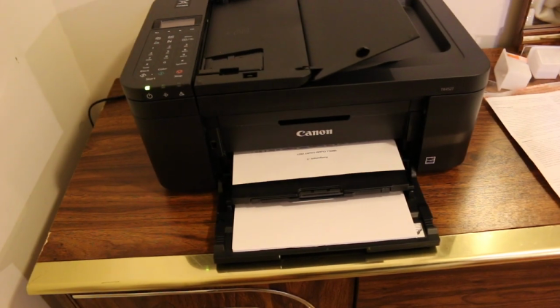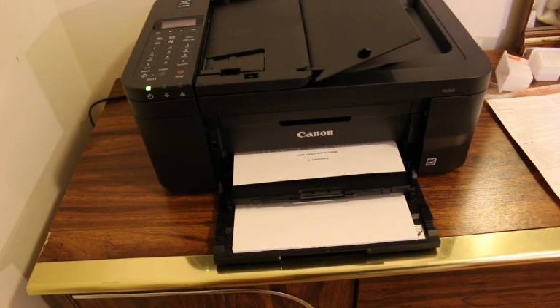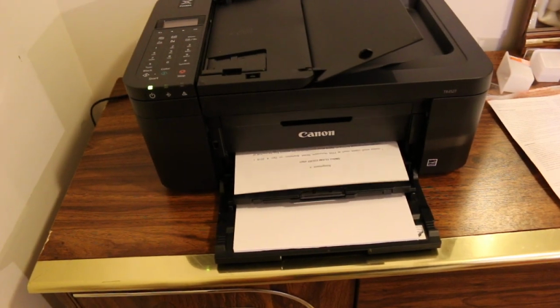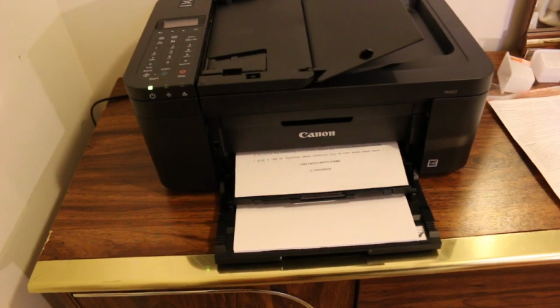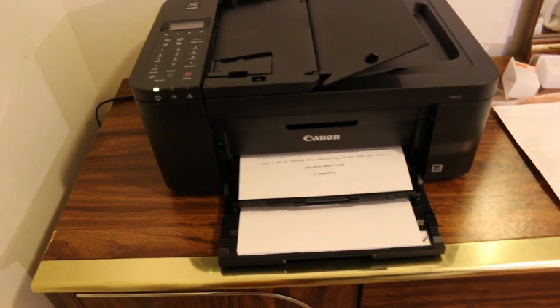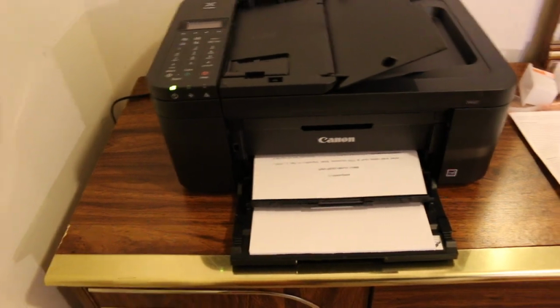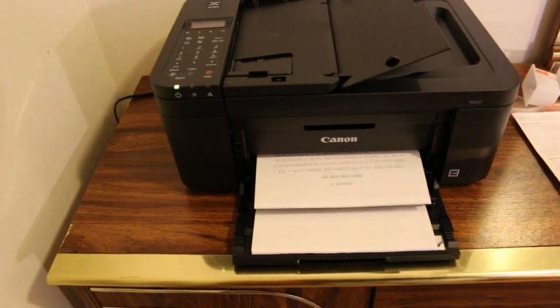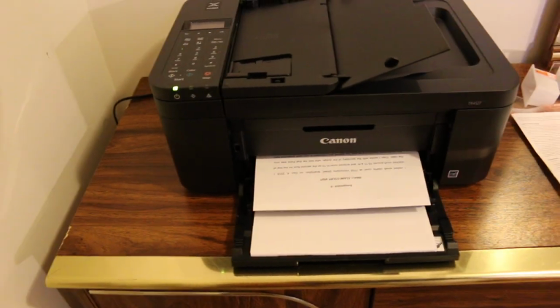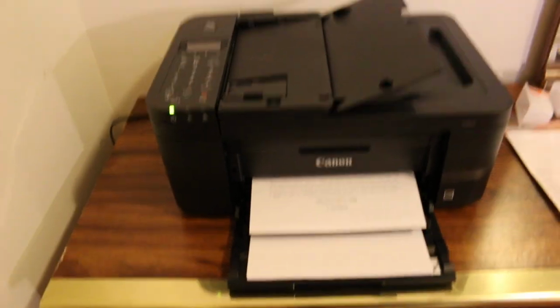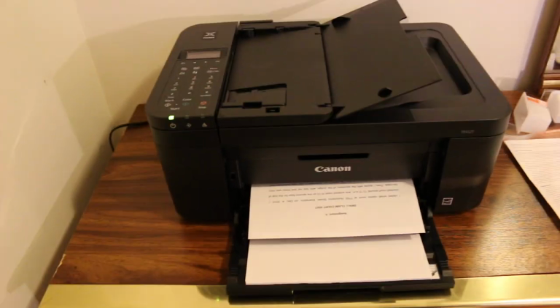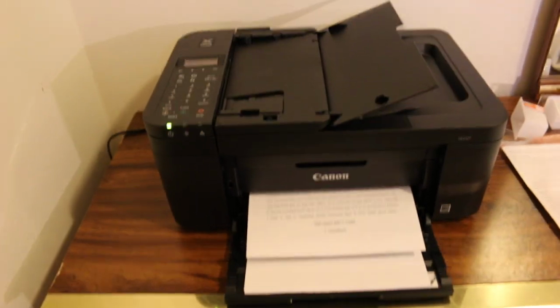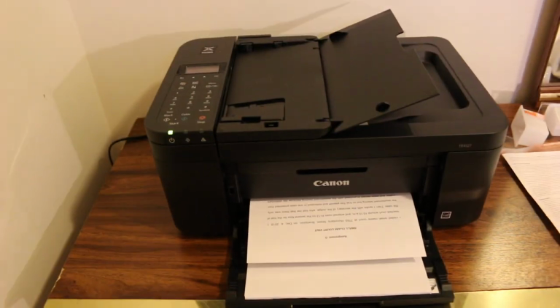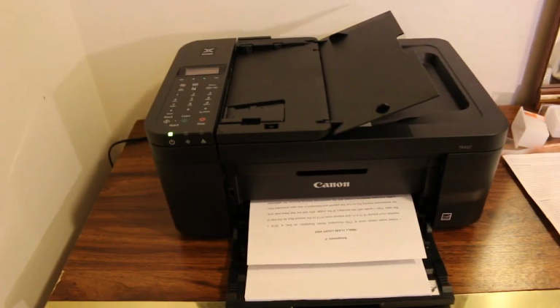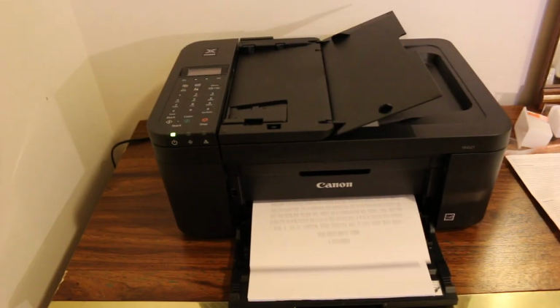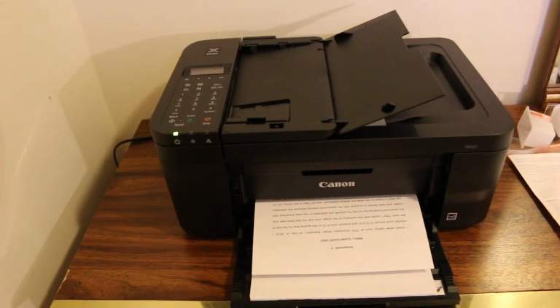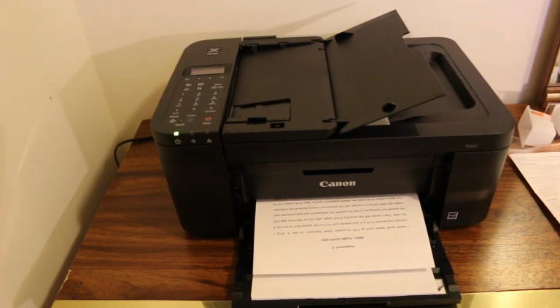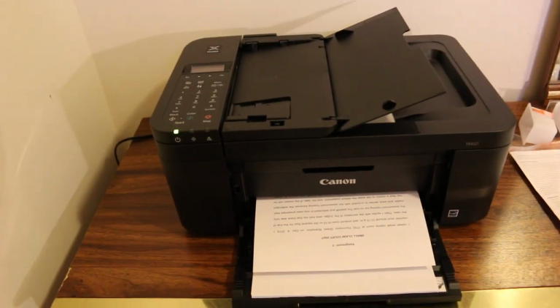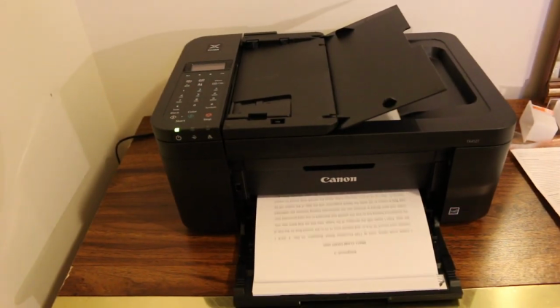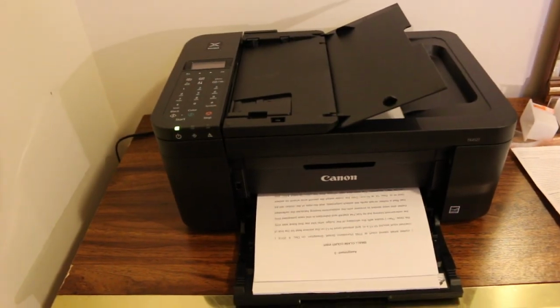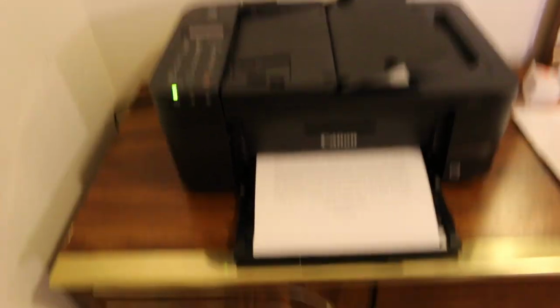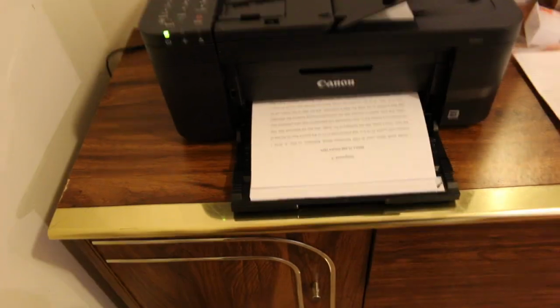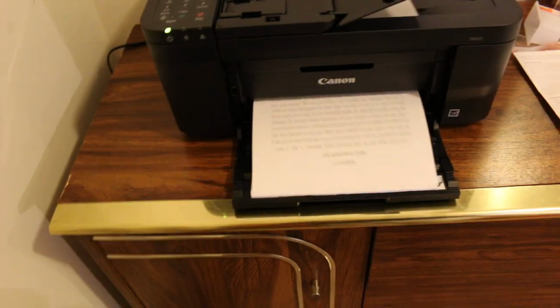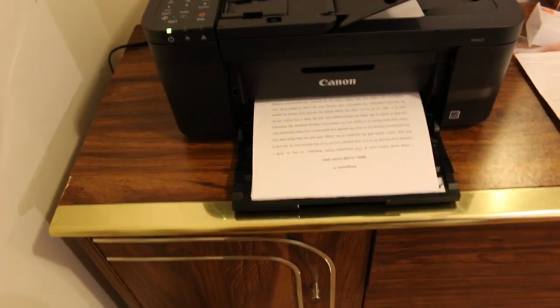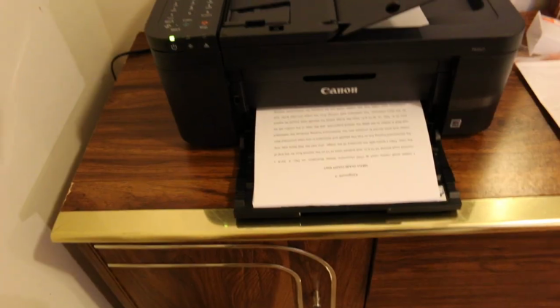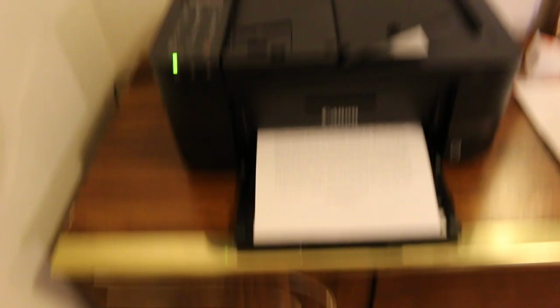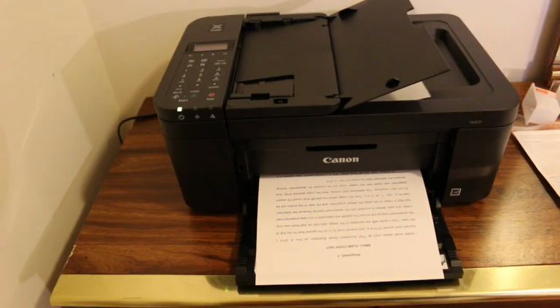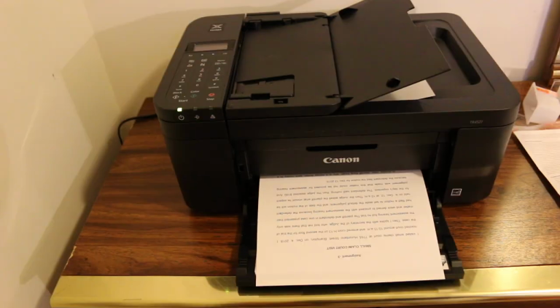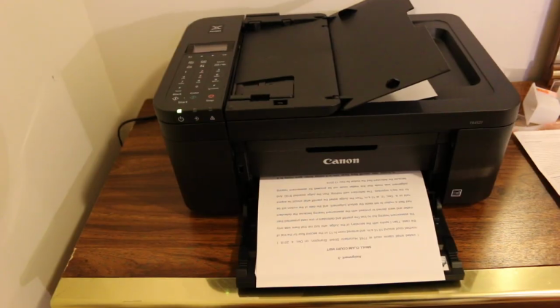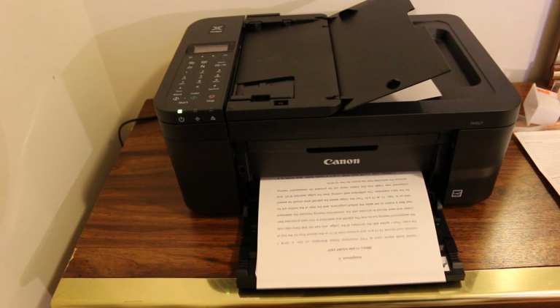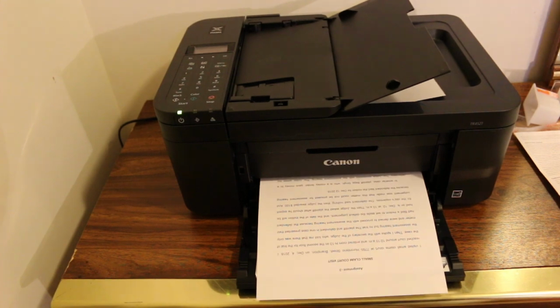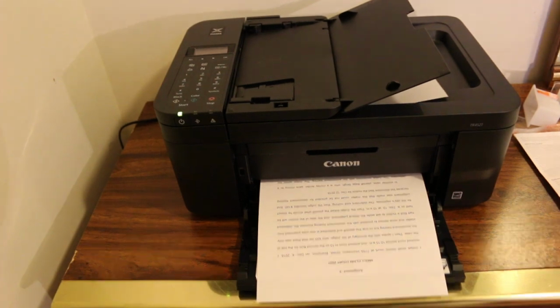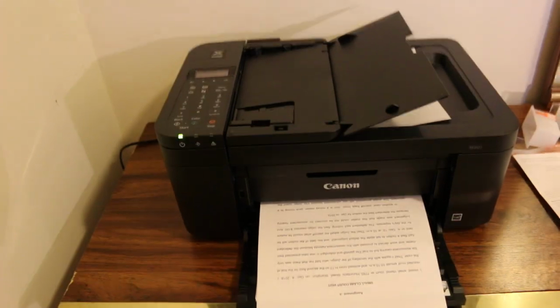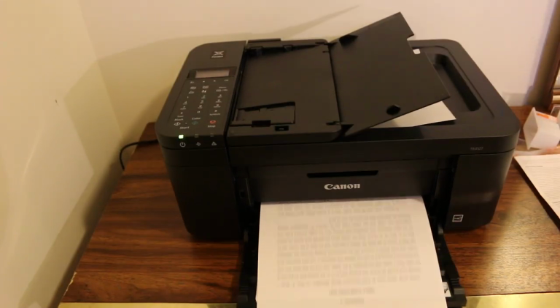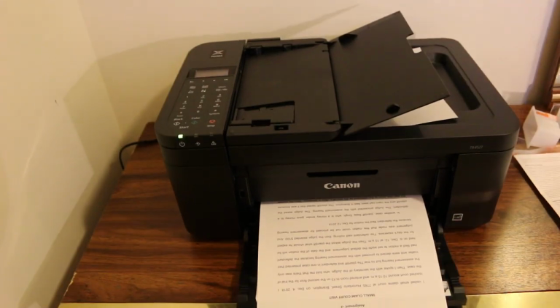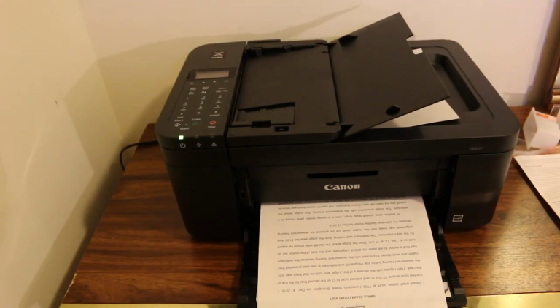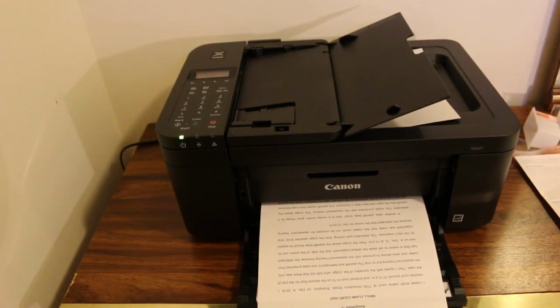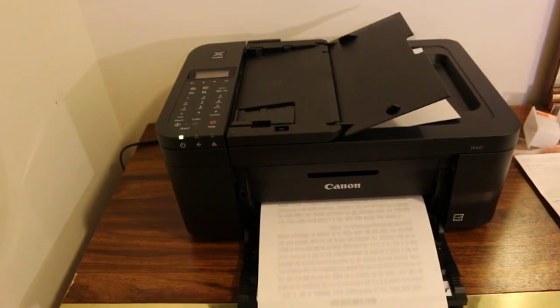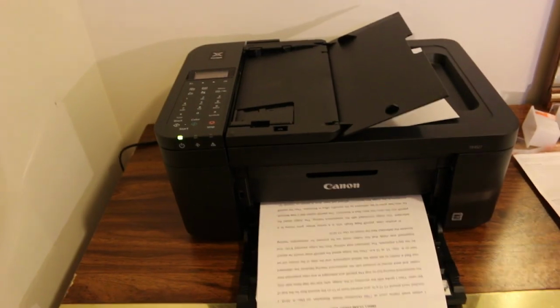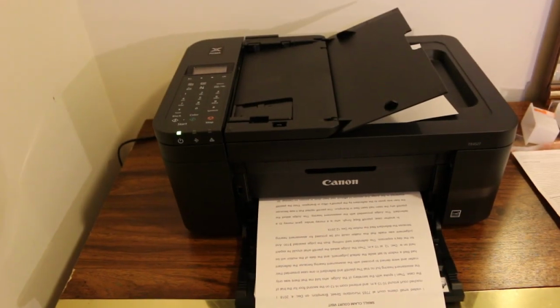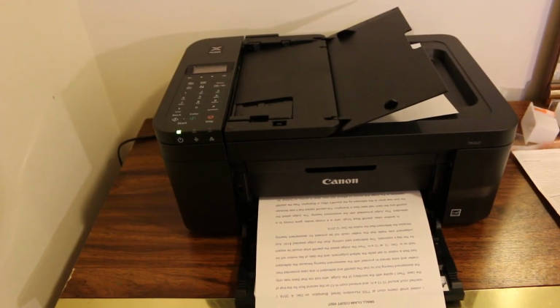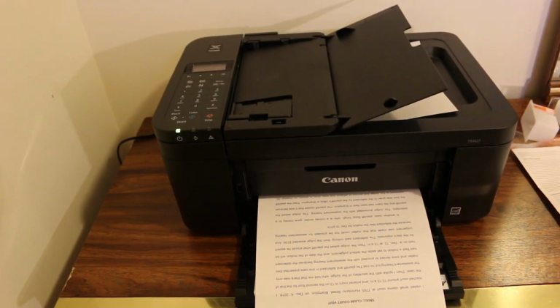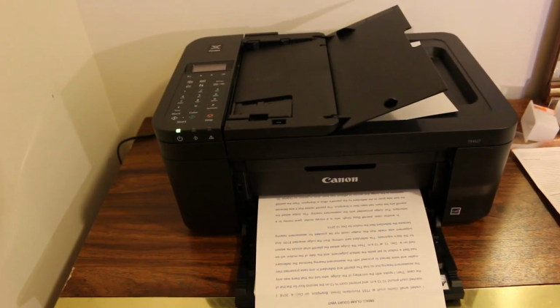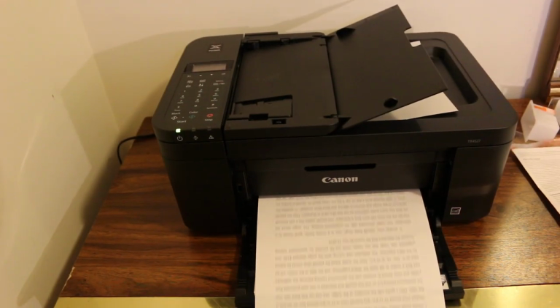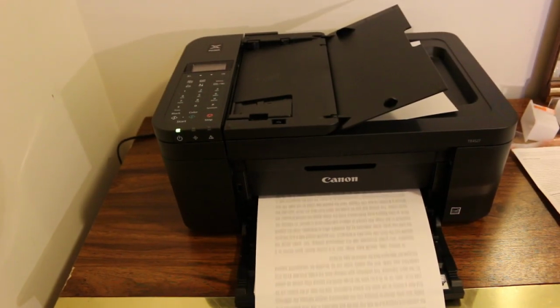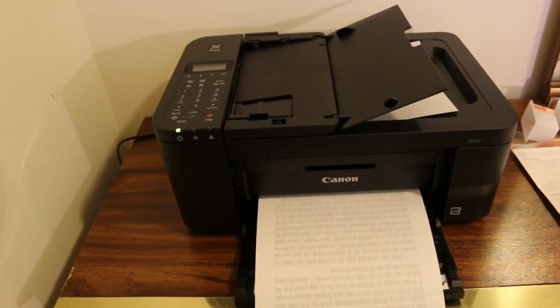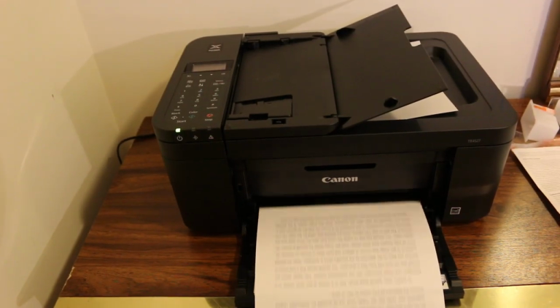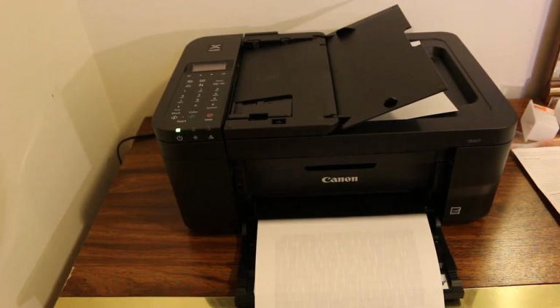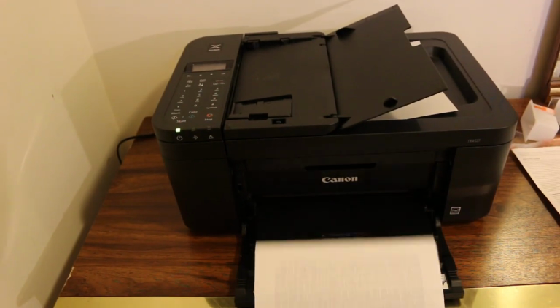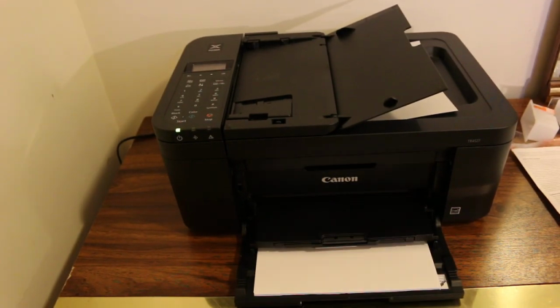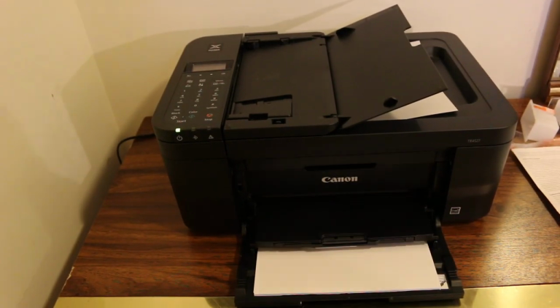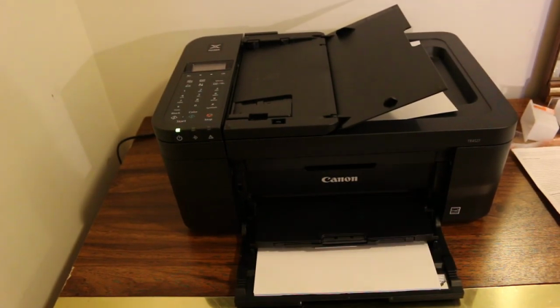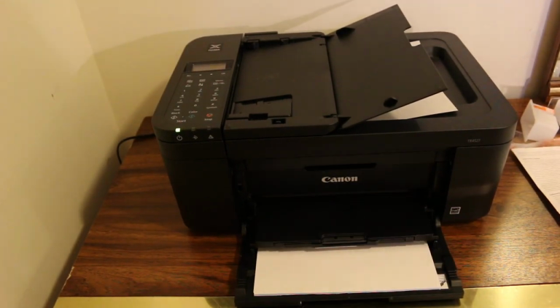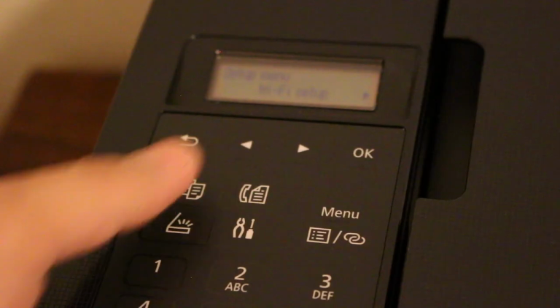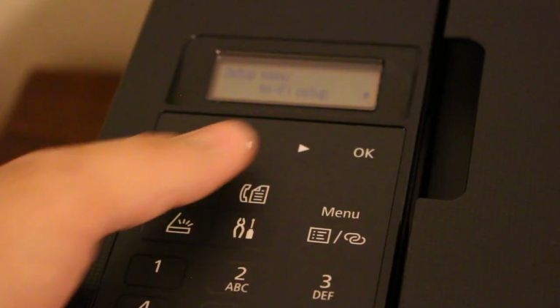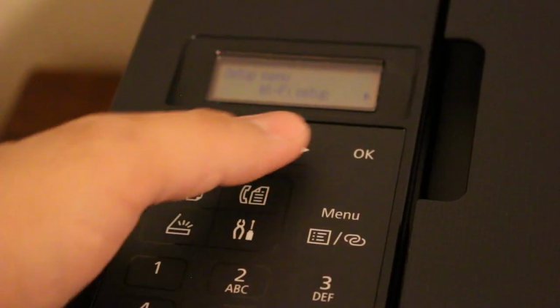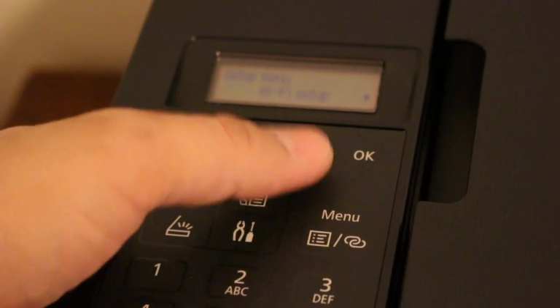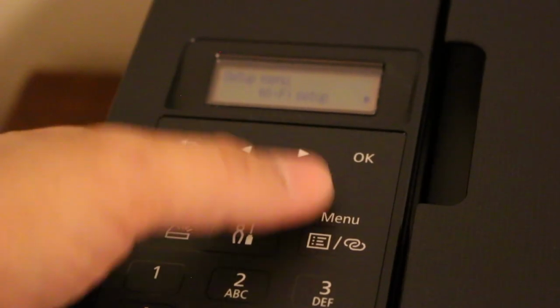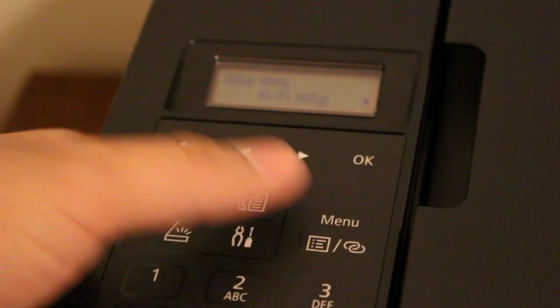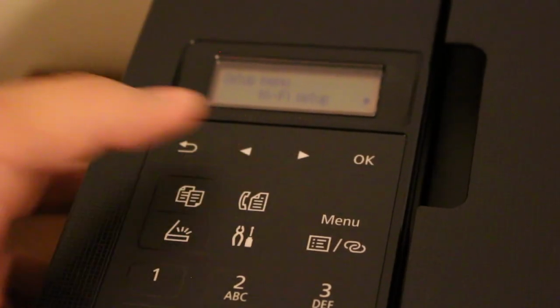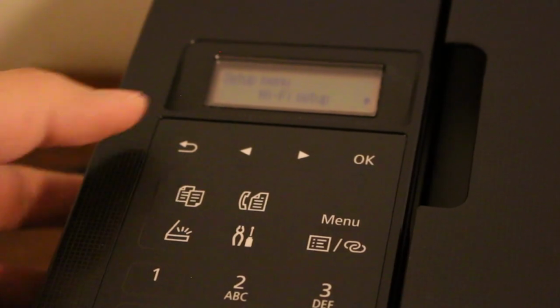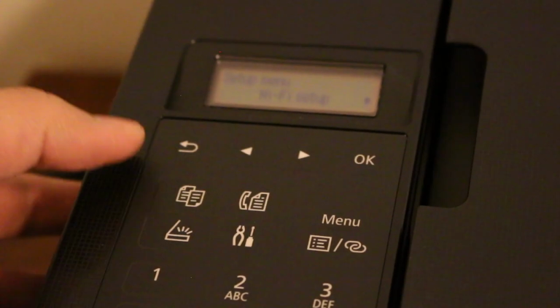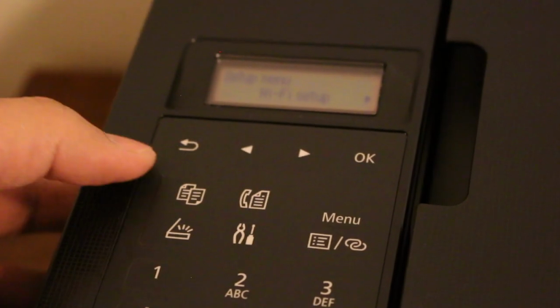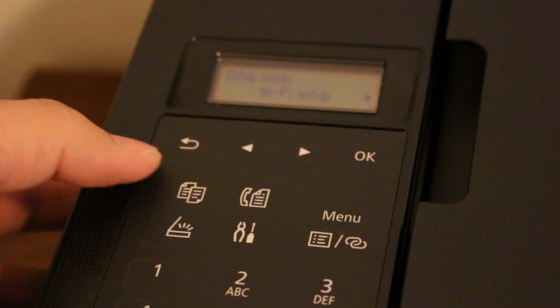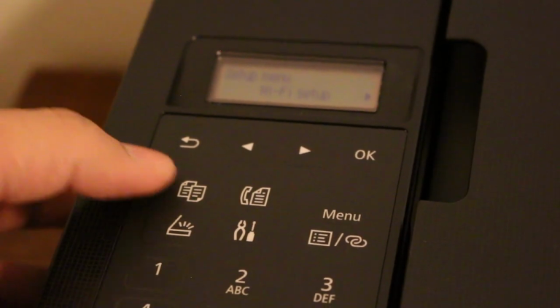So that's the way we can copy. Now I'm going to show you how we can copy on two sides — a two-sided copy.